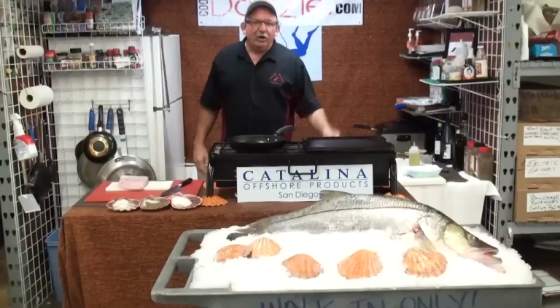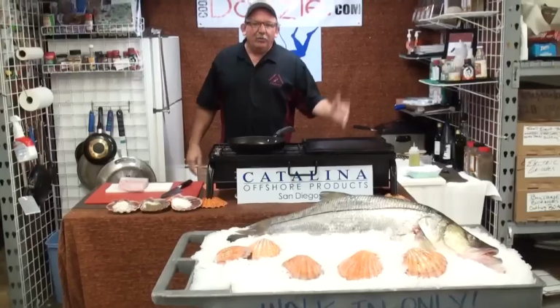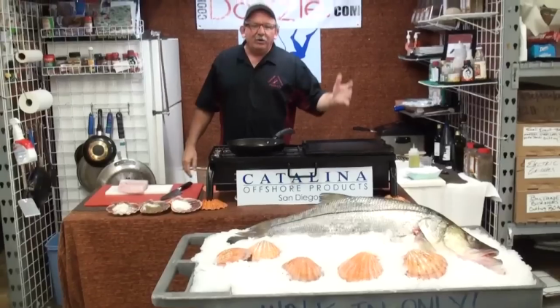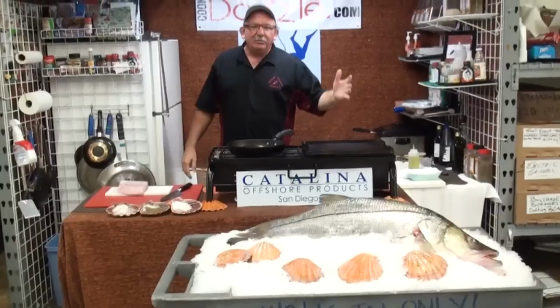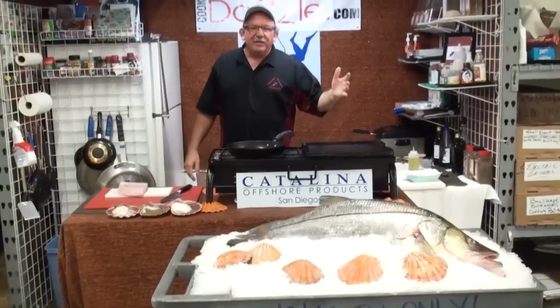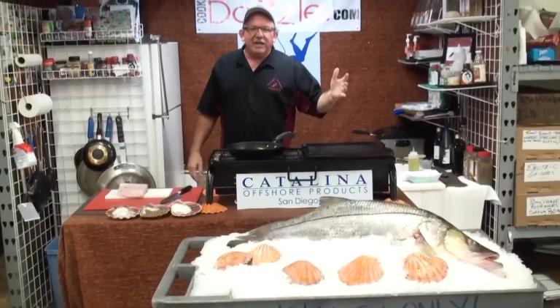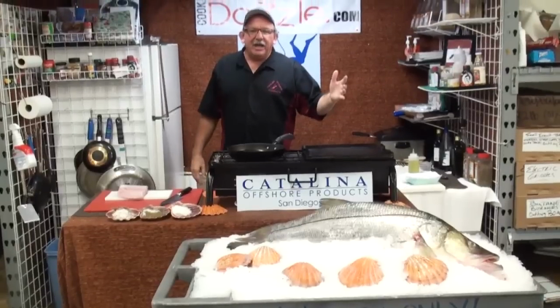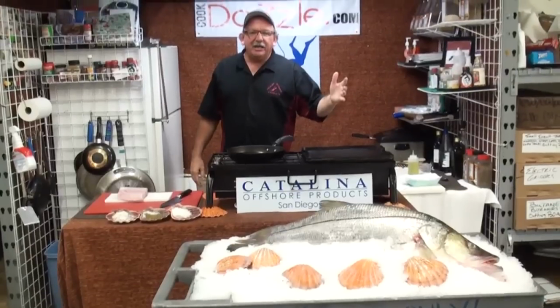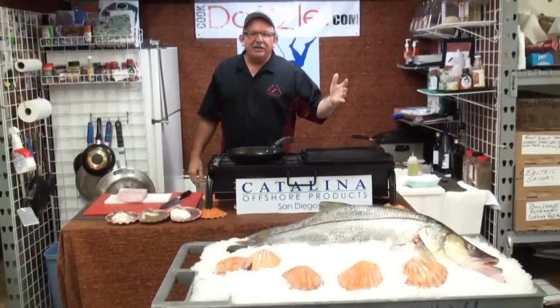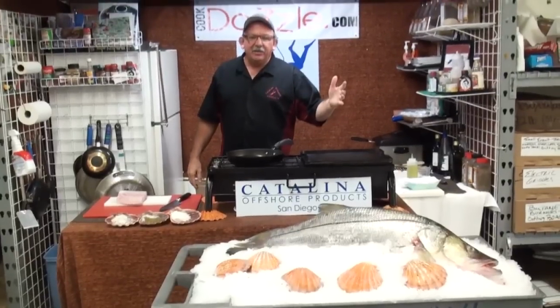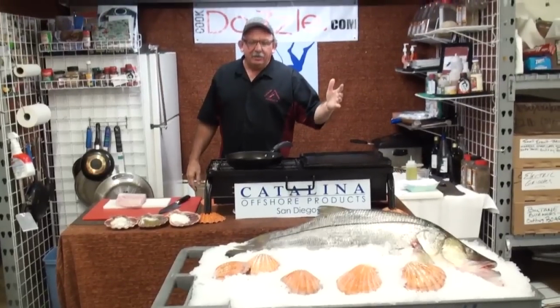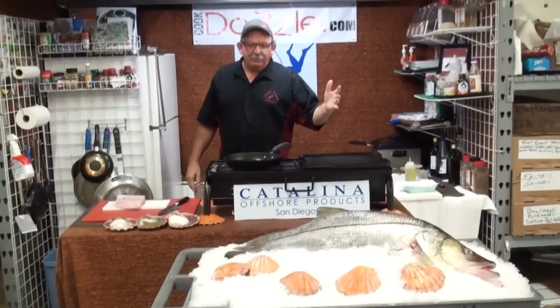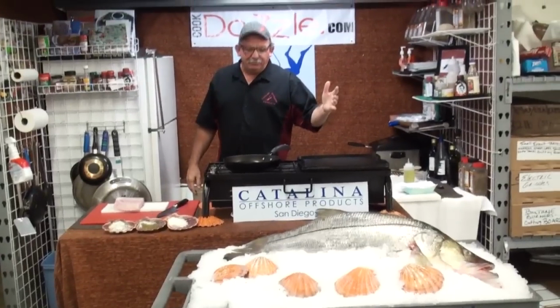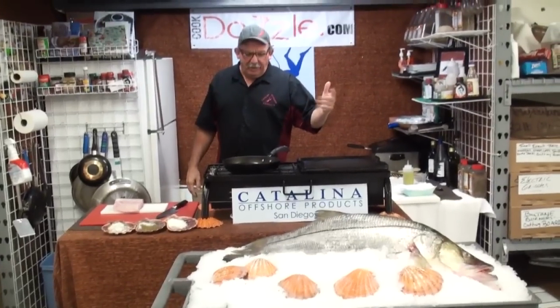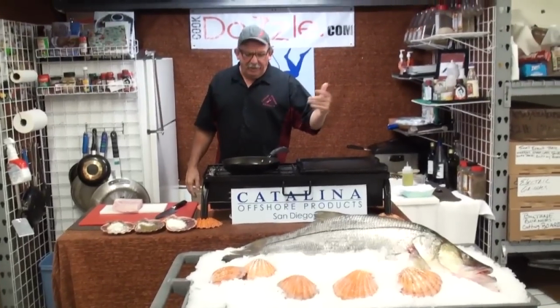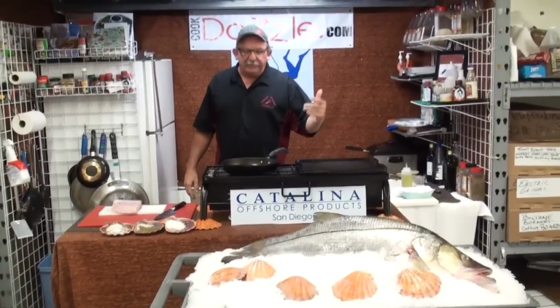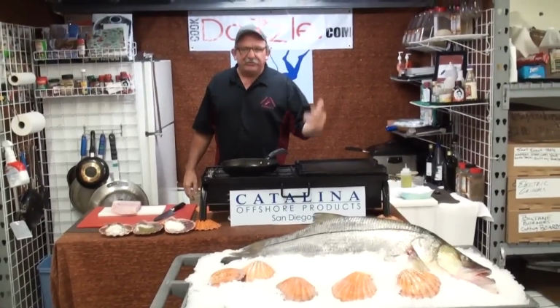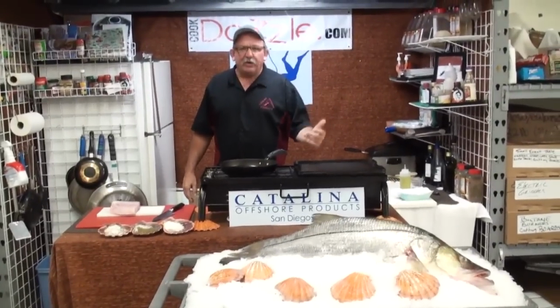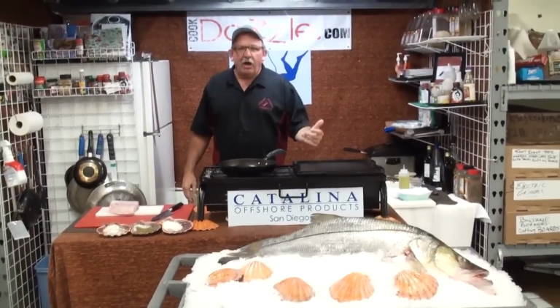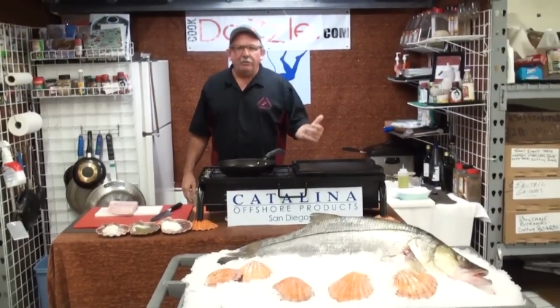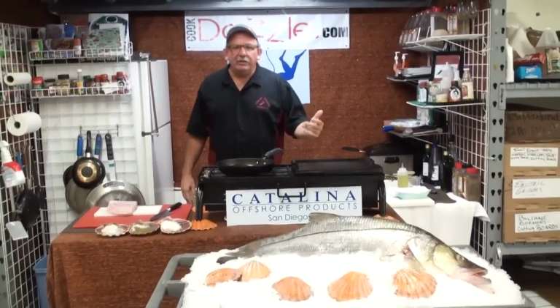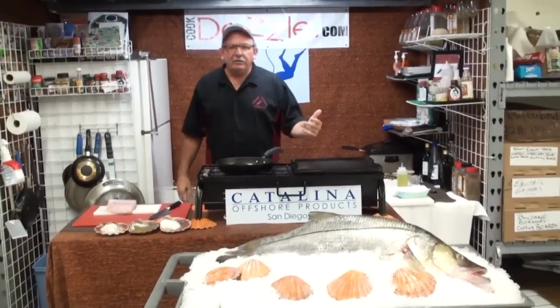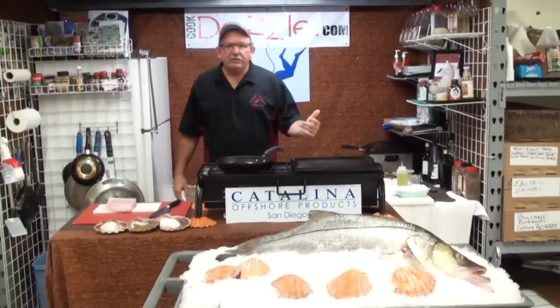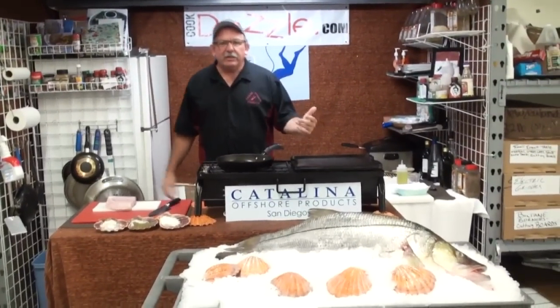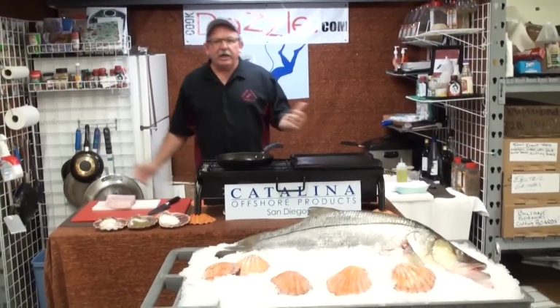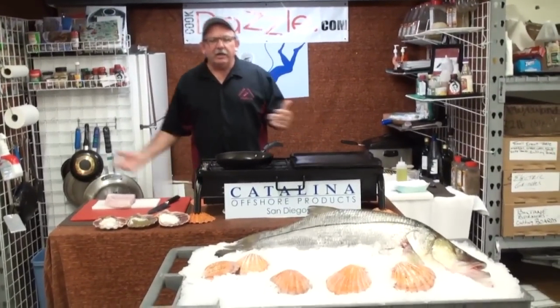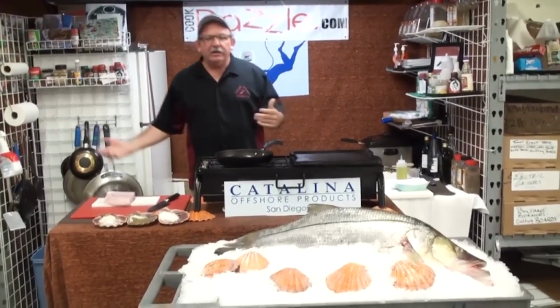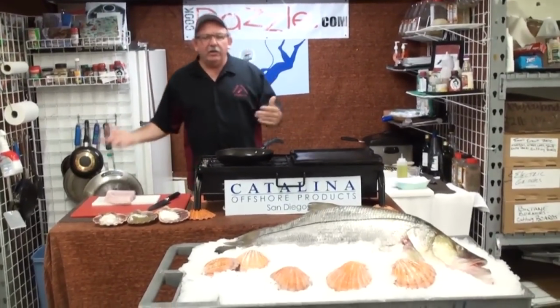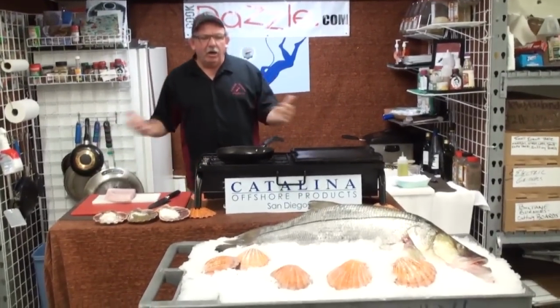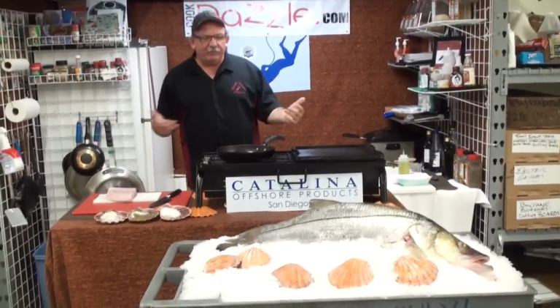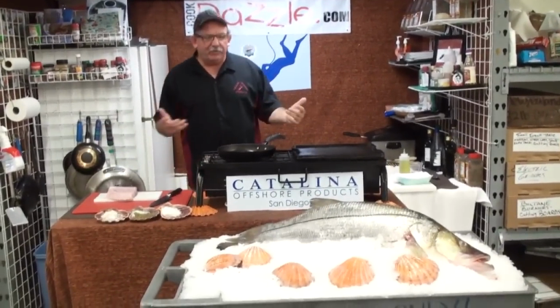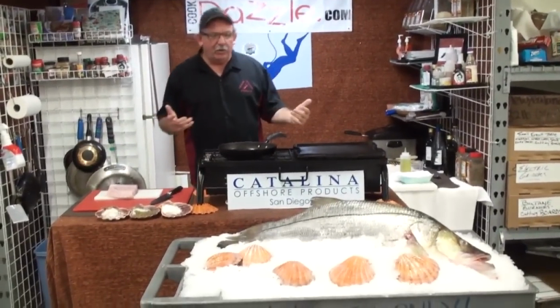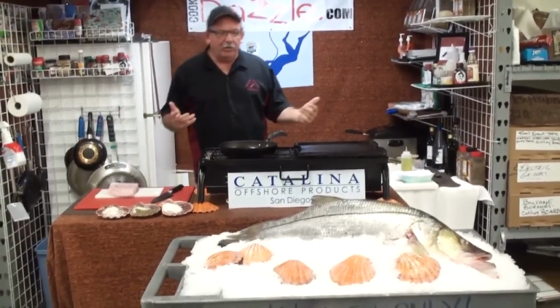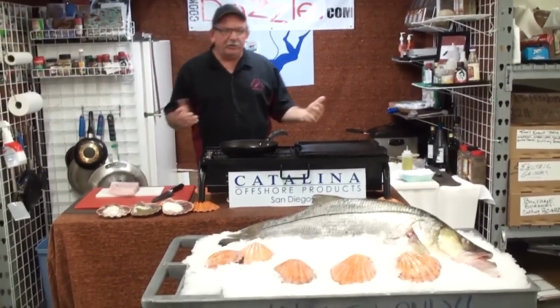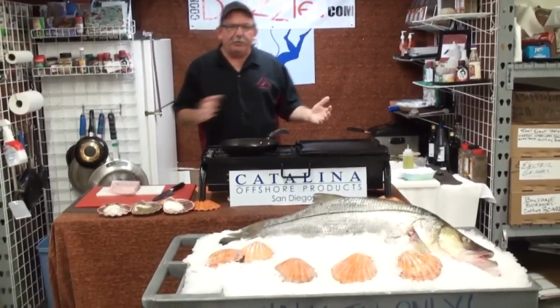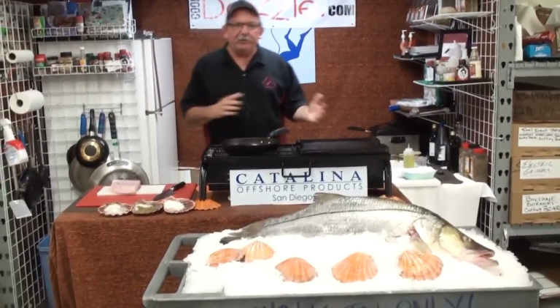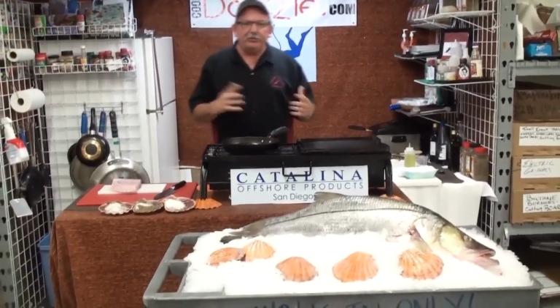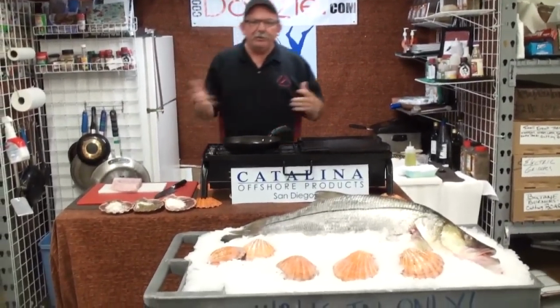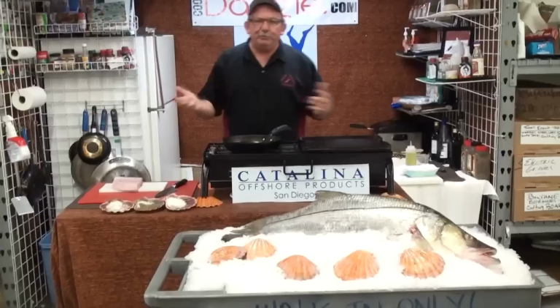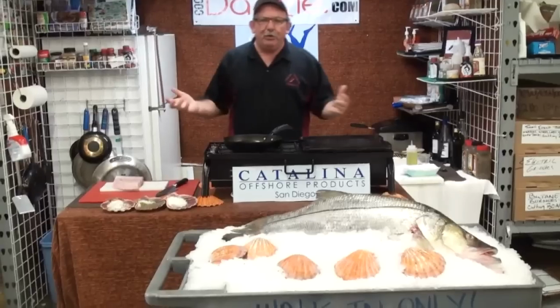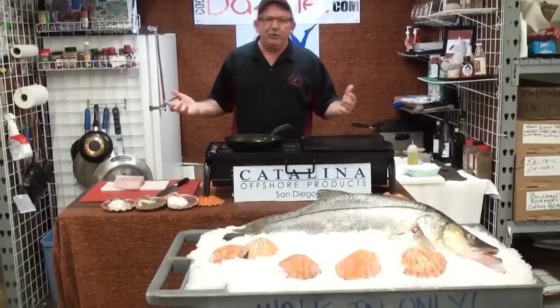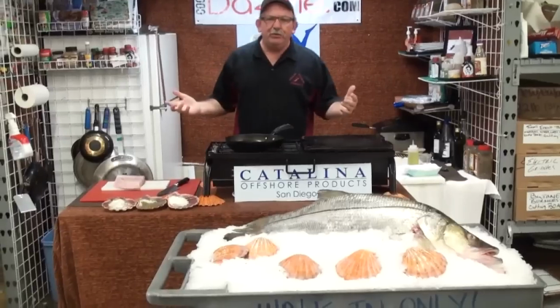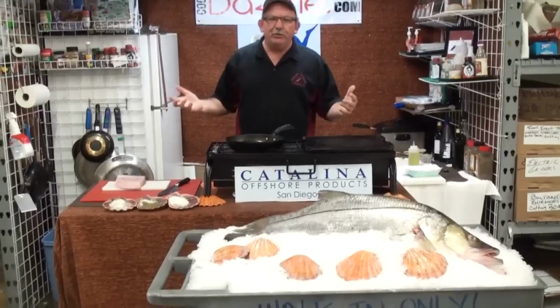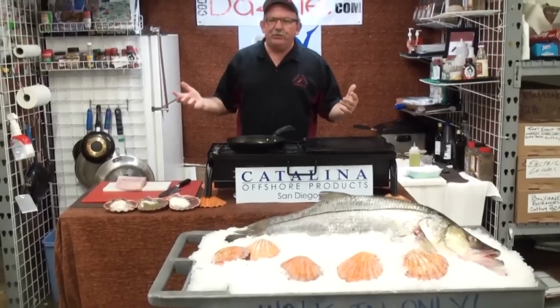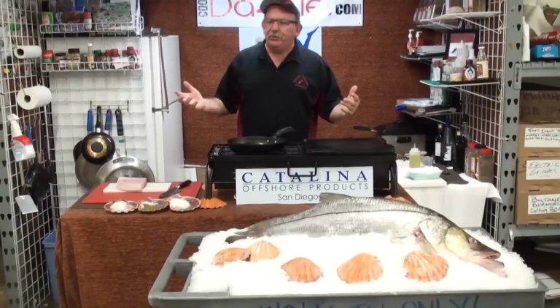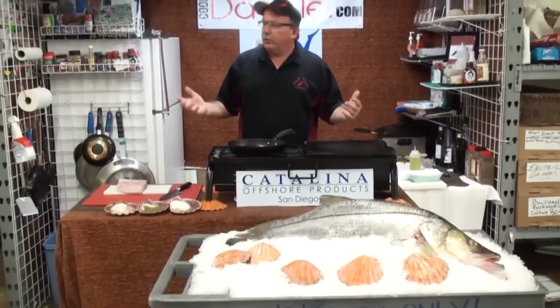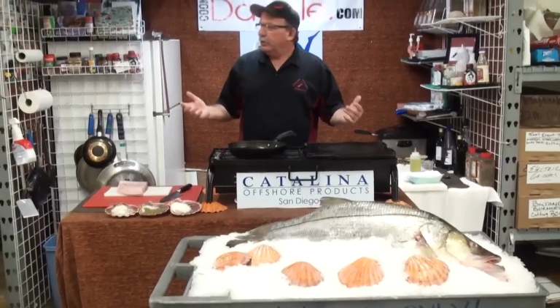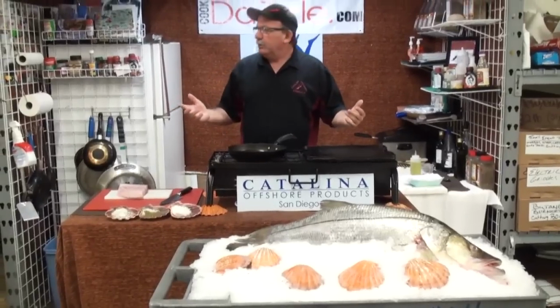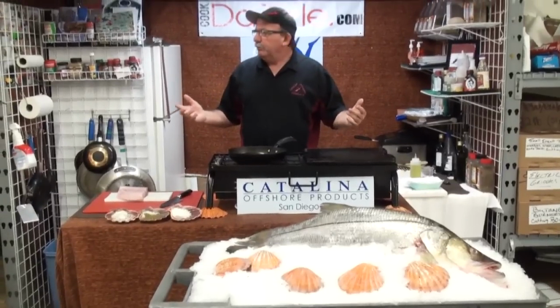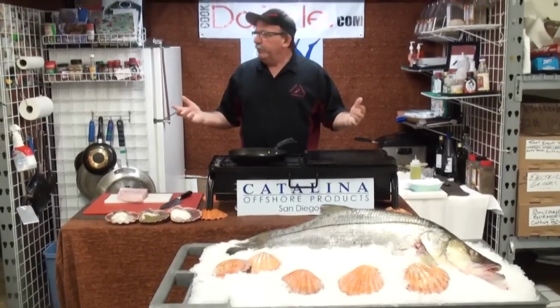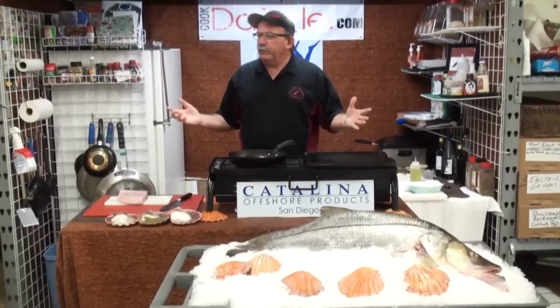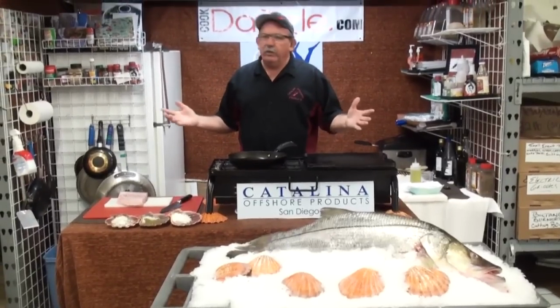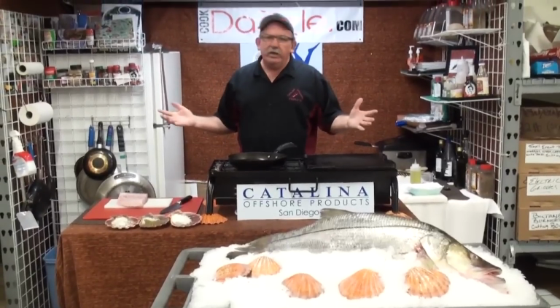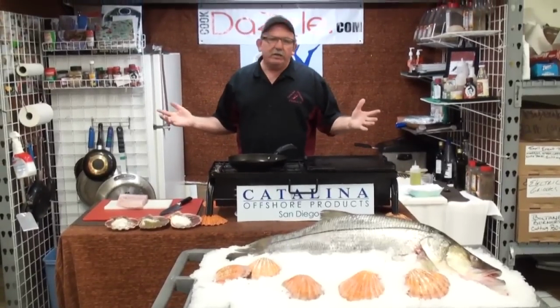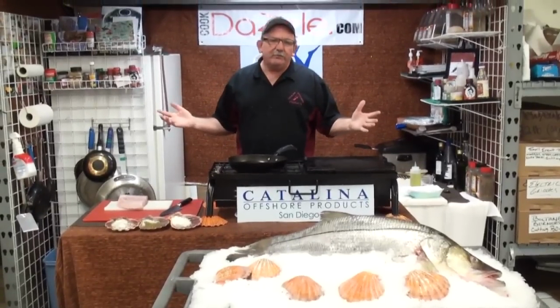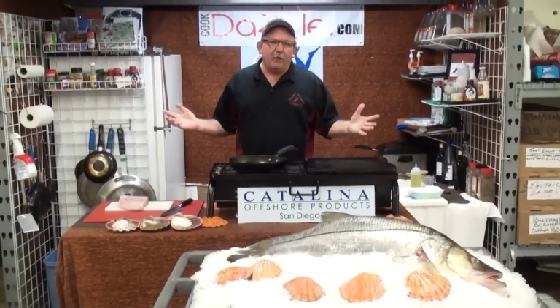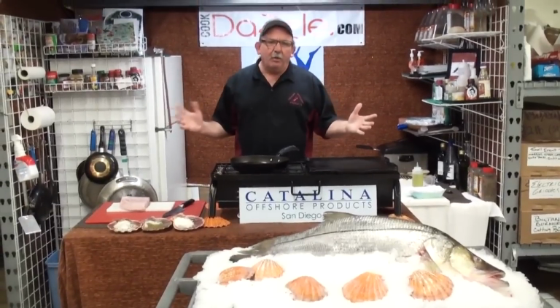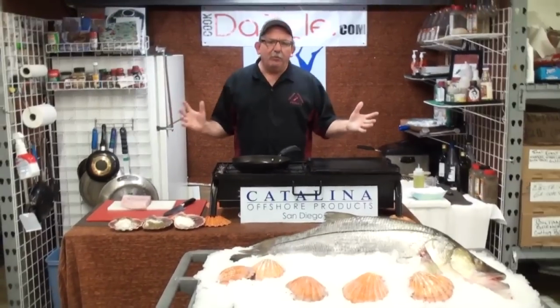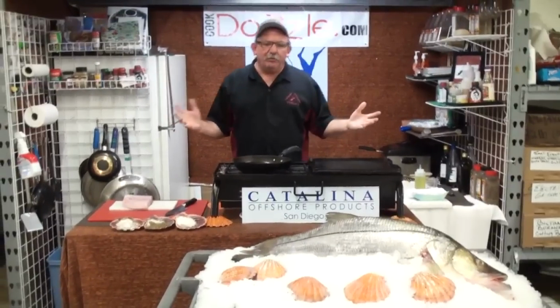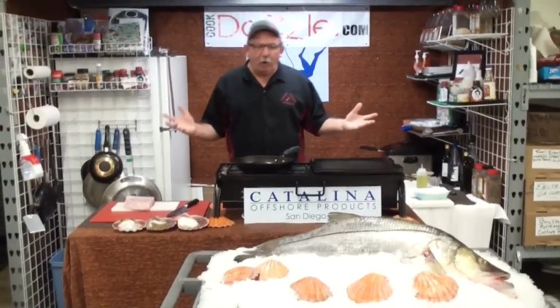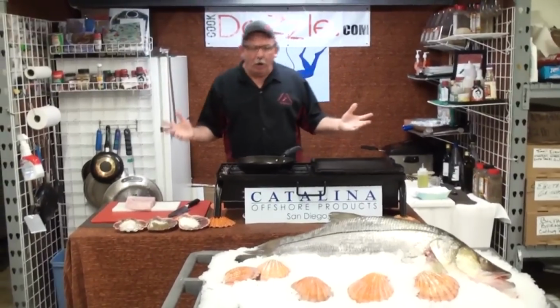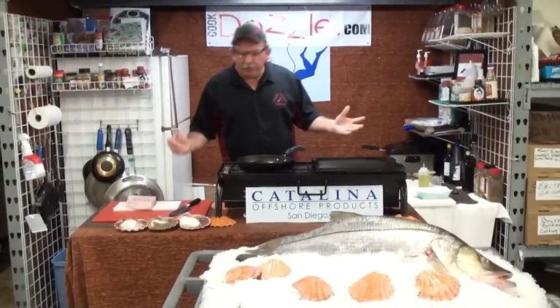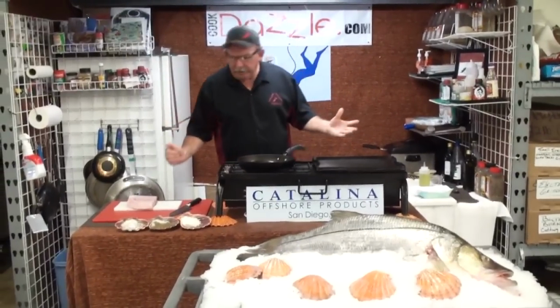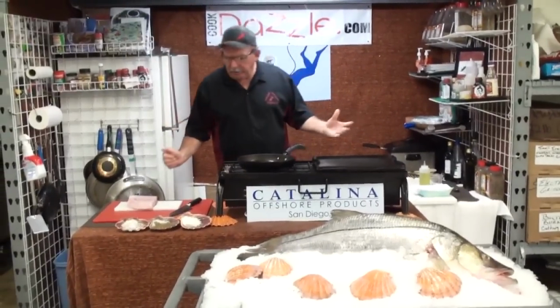Hey, welcome to Catalina. My name's Tommy. Catalina Offshore, specialty produce. Midweek farmer's market.